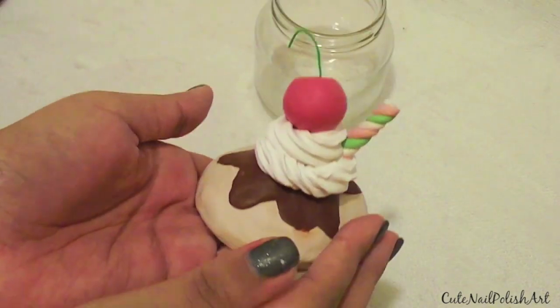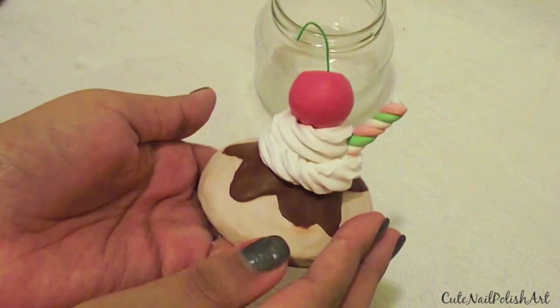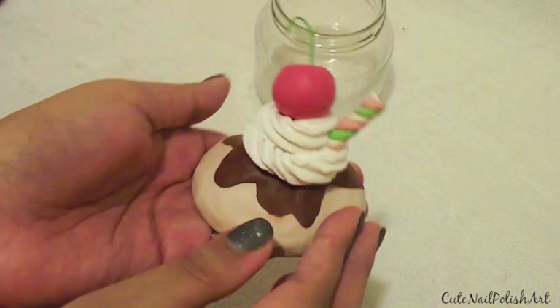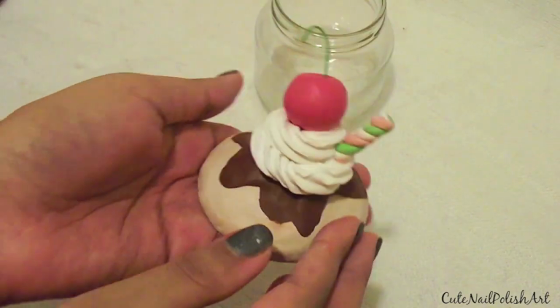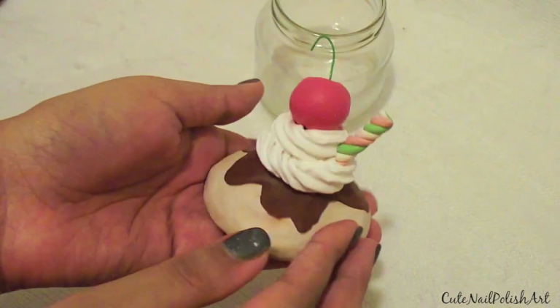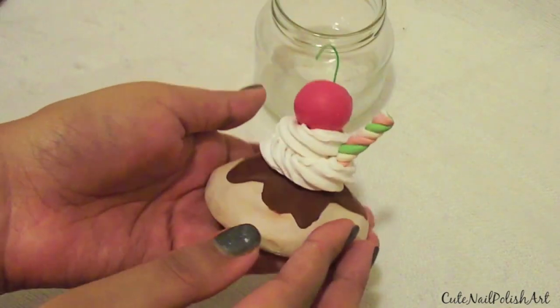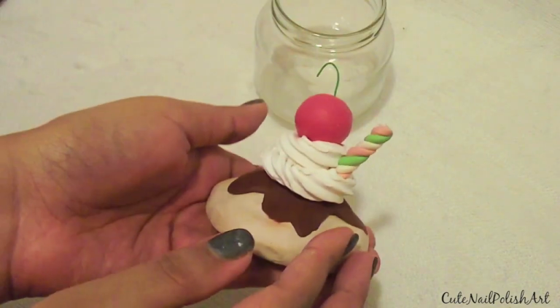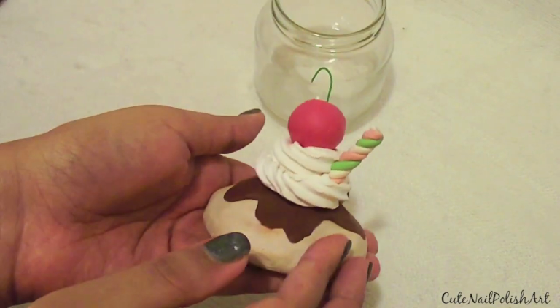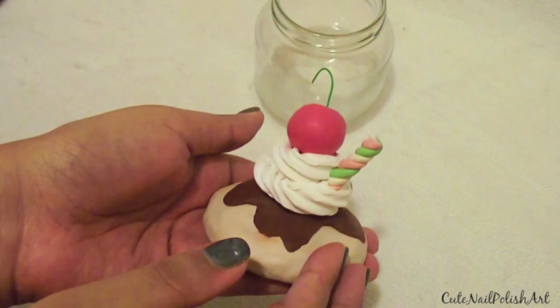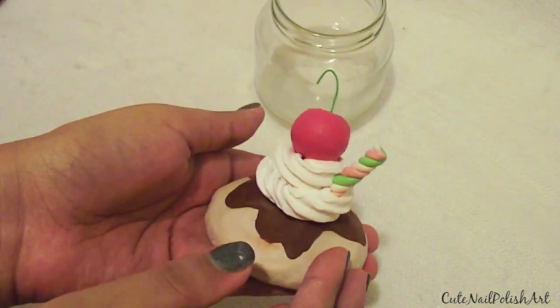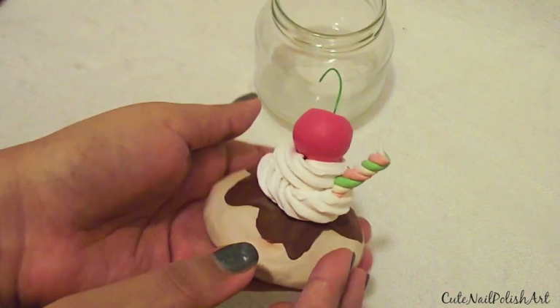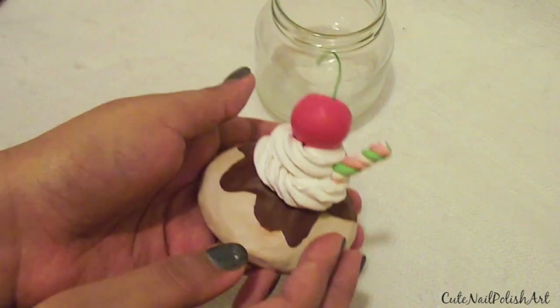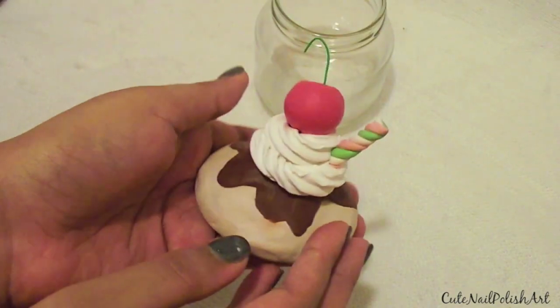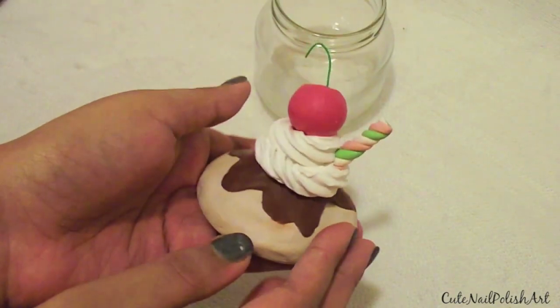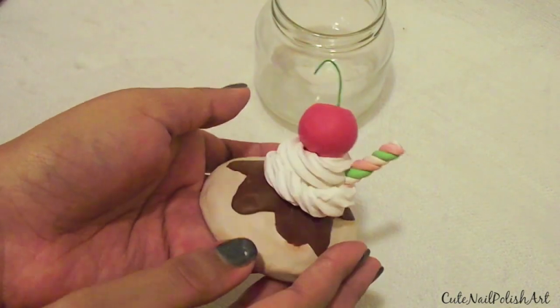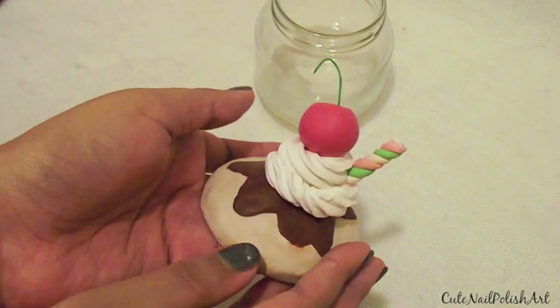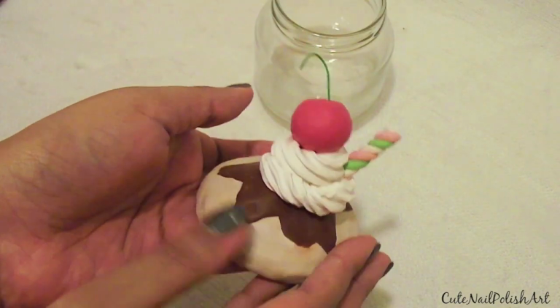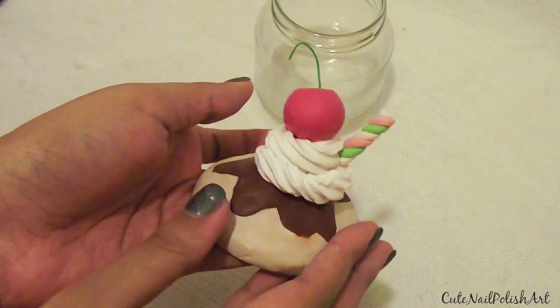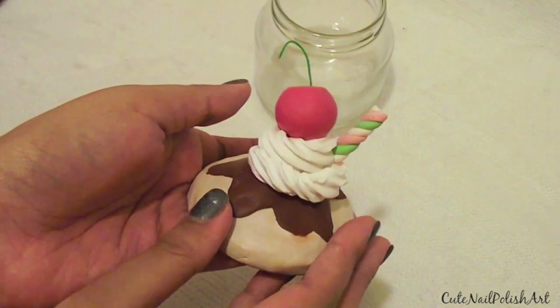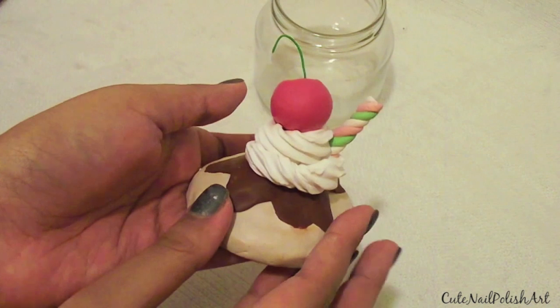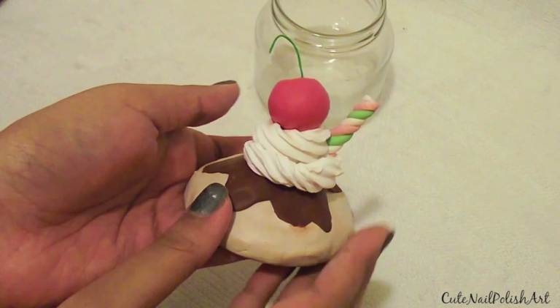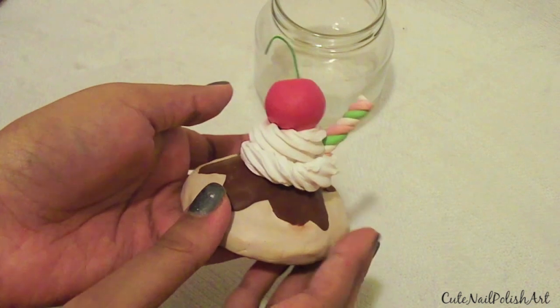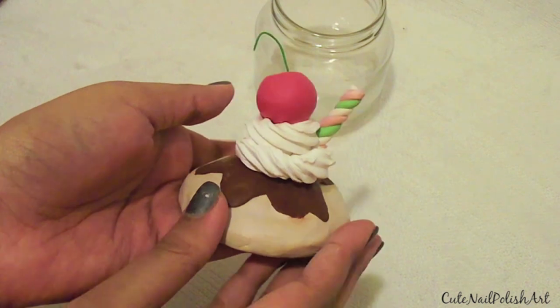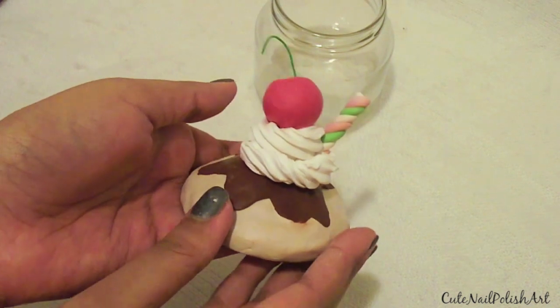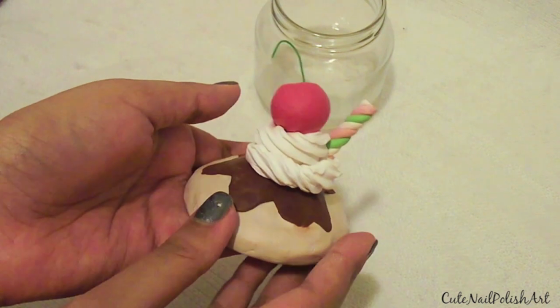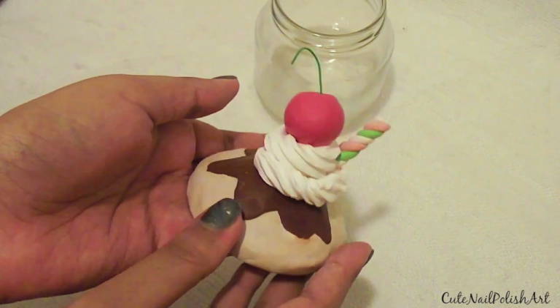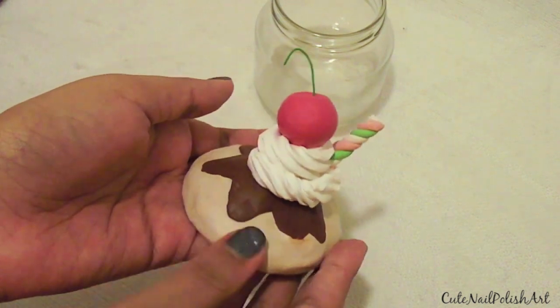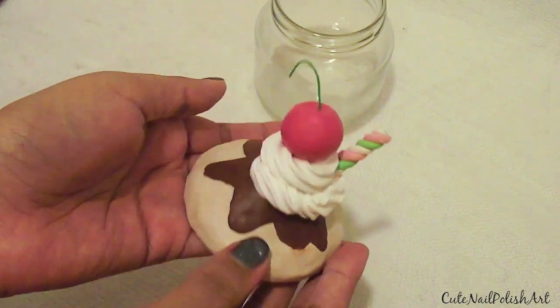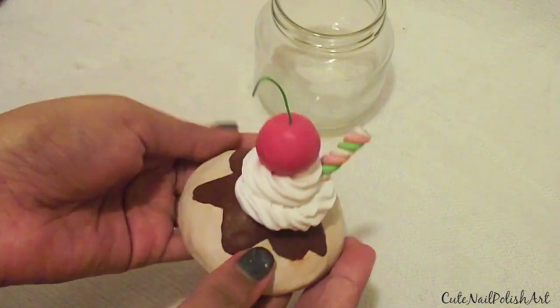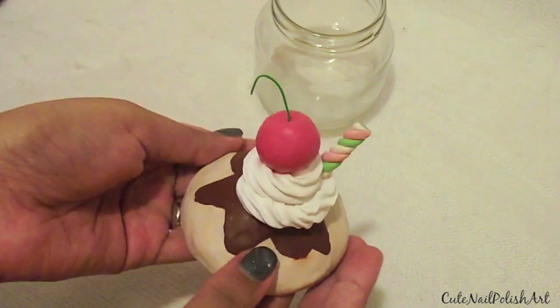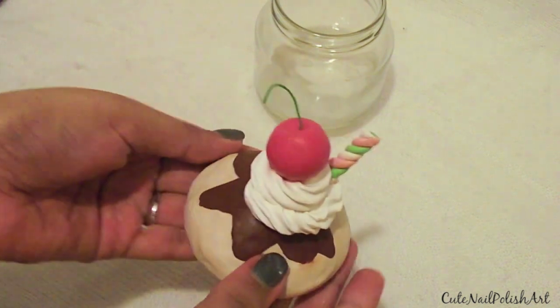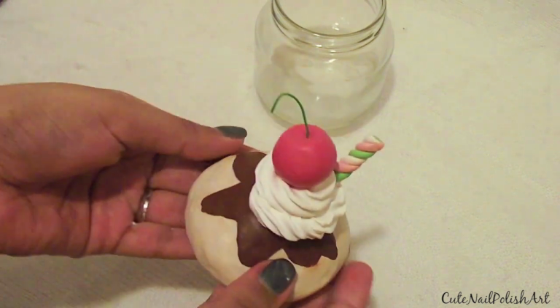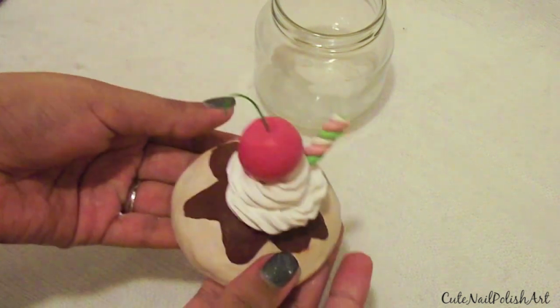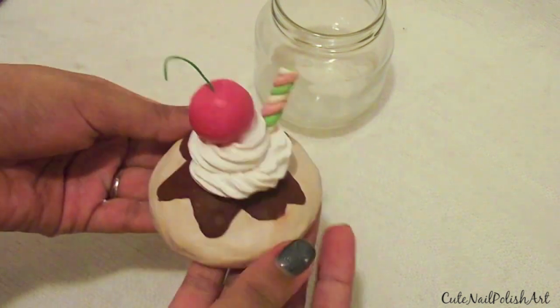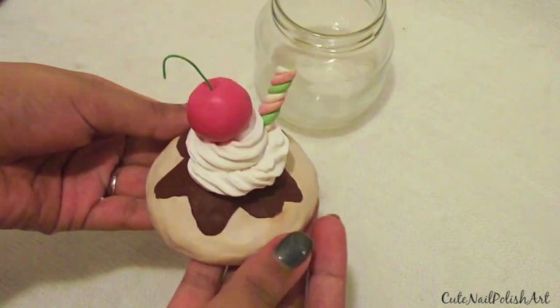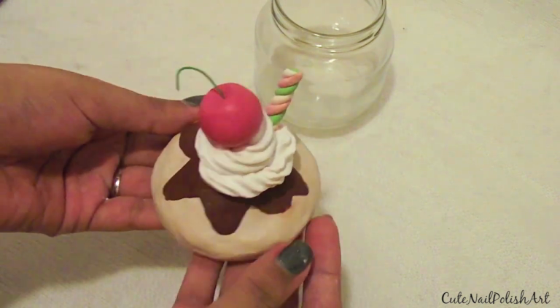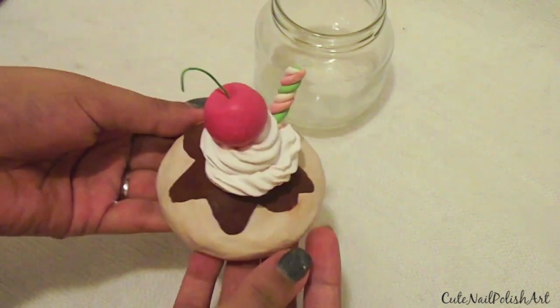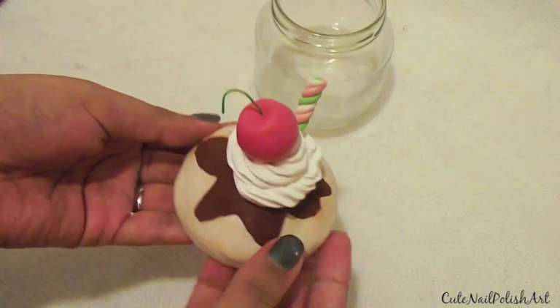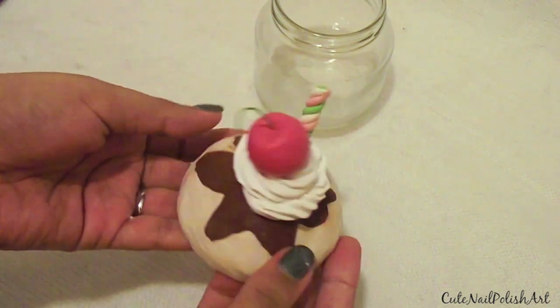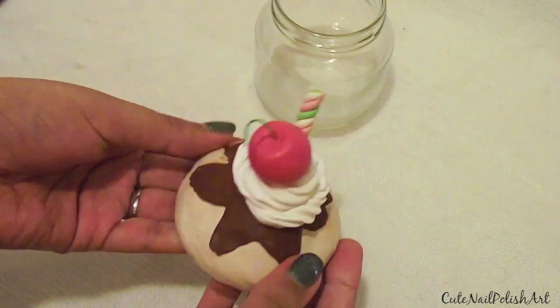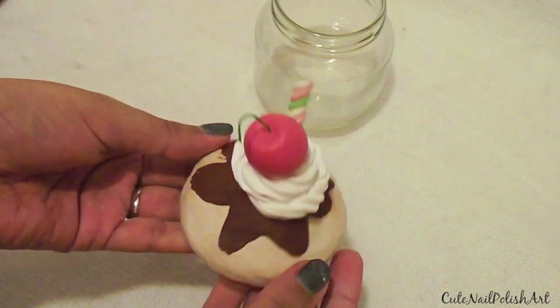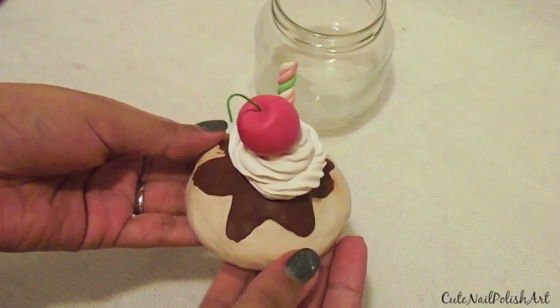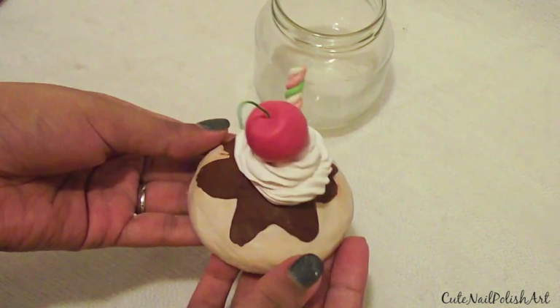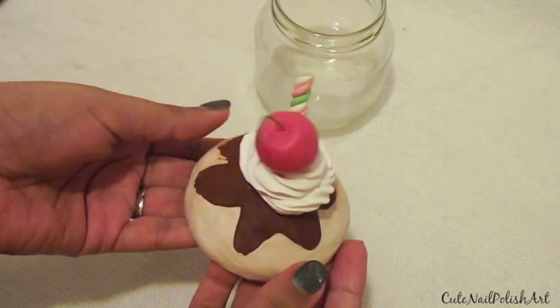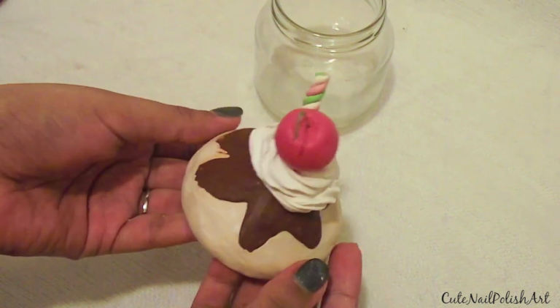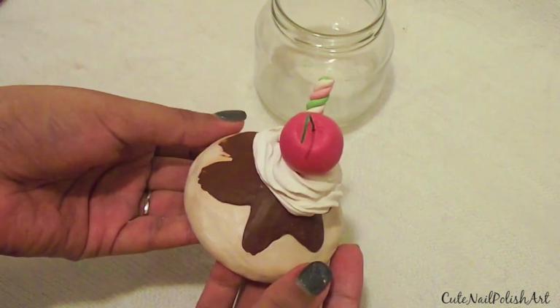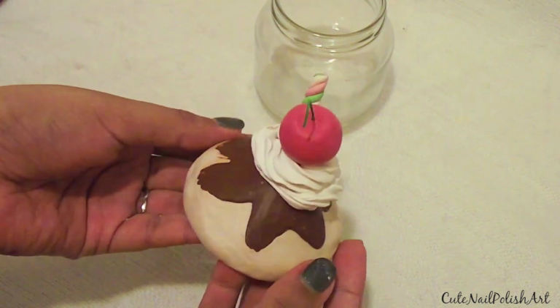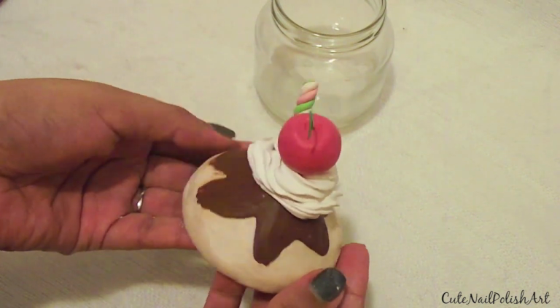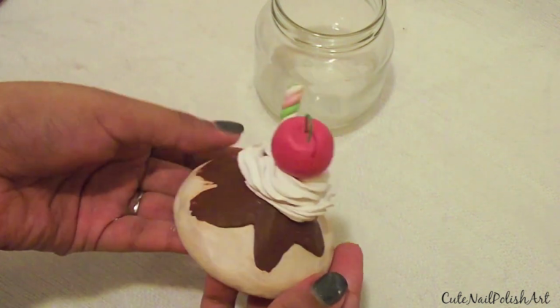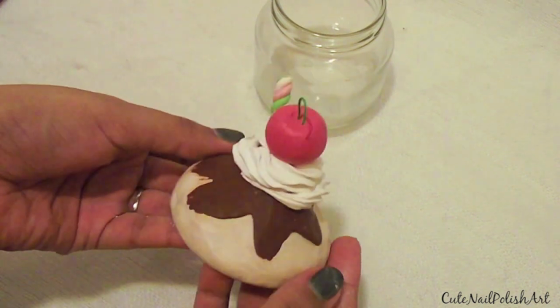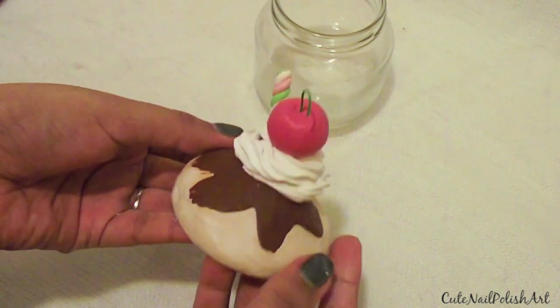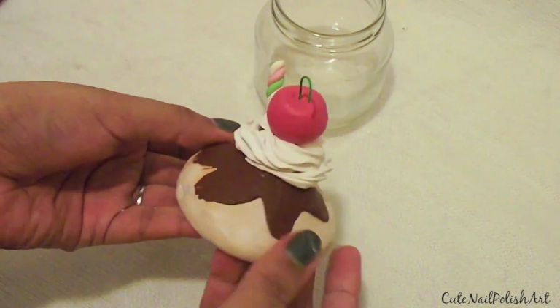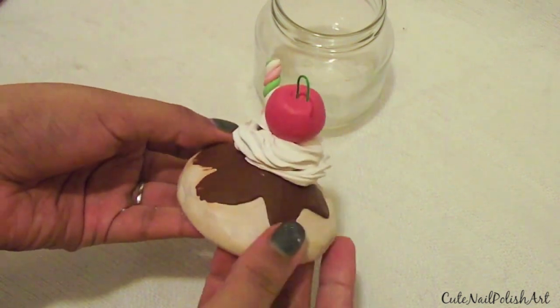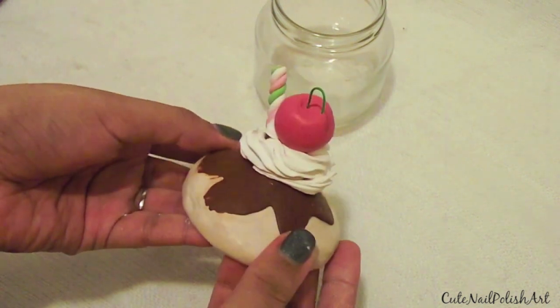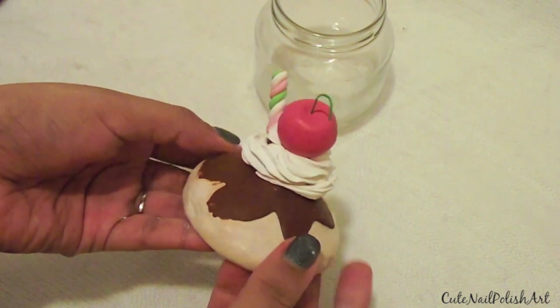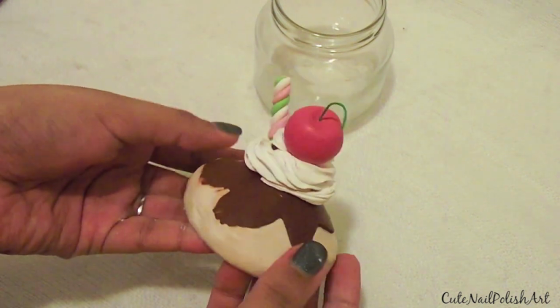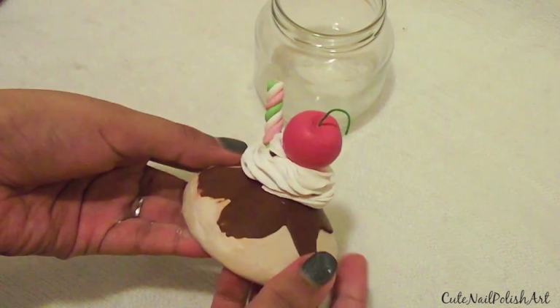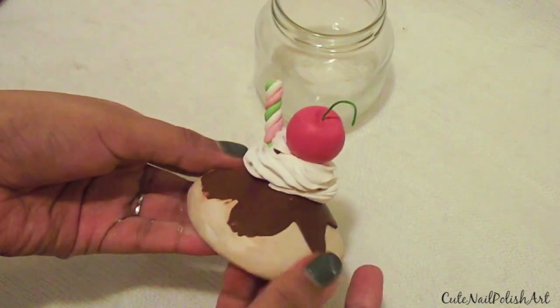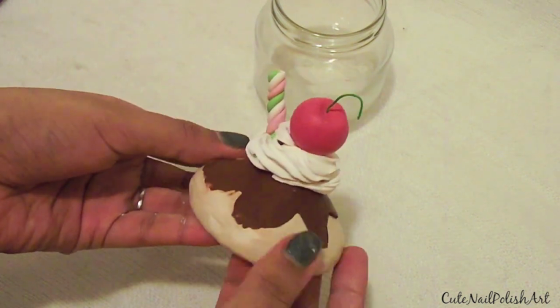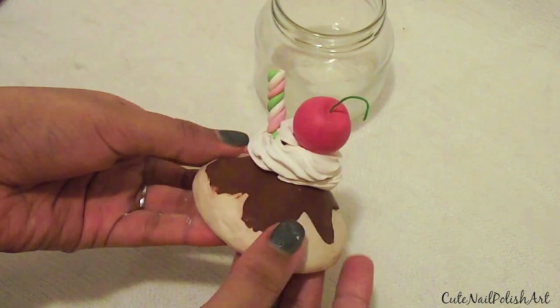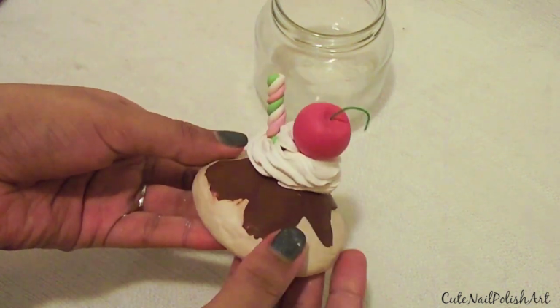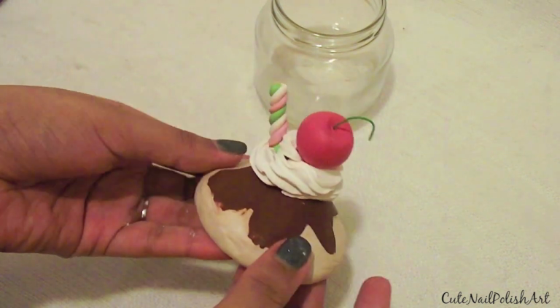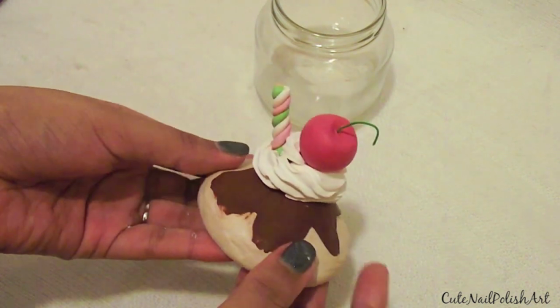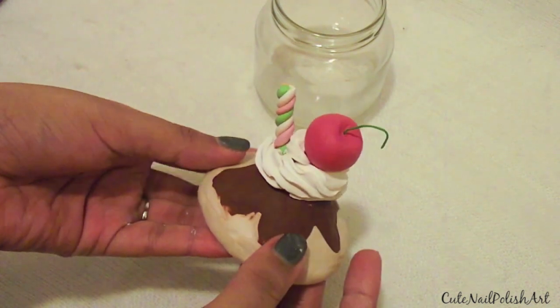After that, you want to bake the whole lid in the oven according to the instructions that came with your clay. I baked mine for 30 minutes.